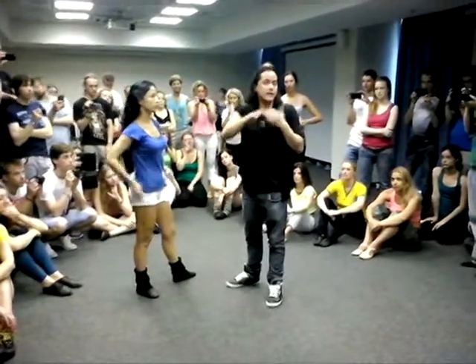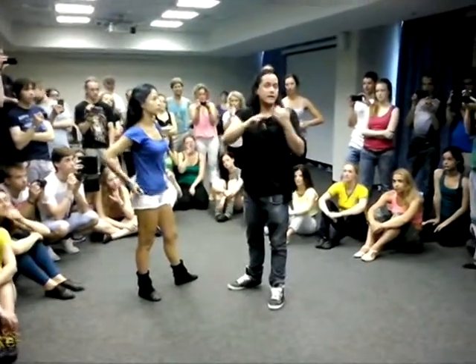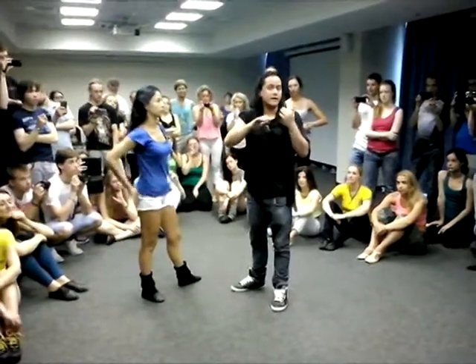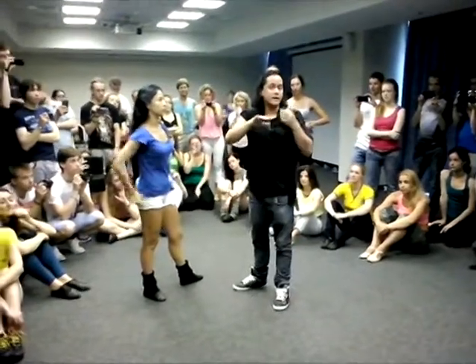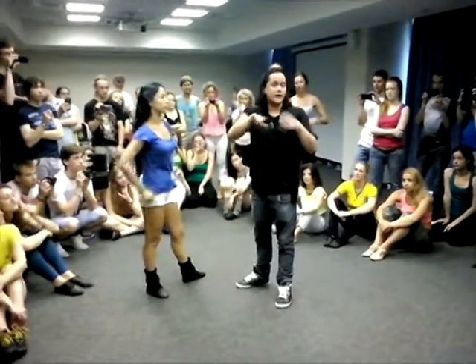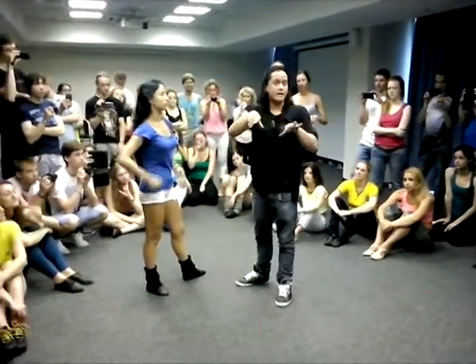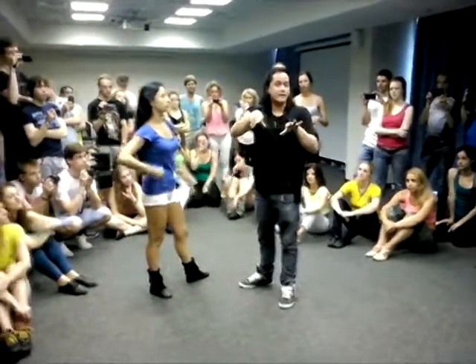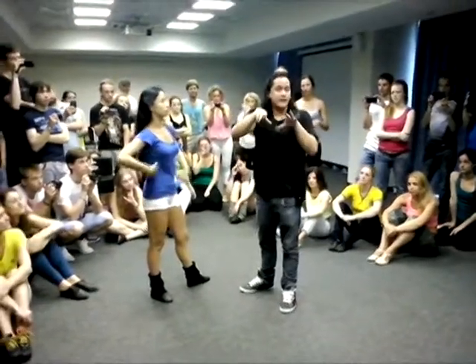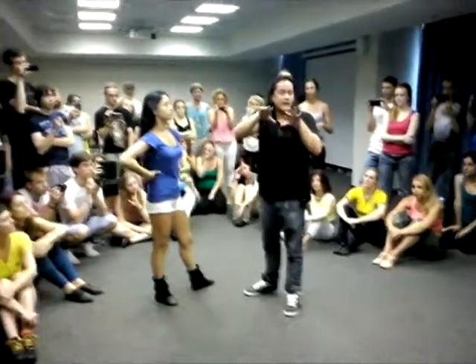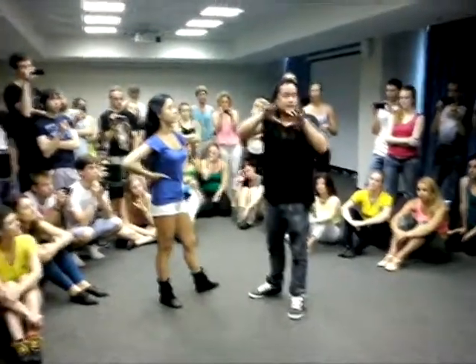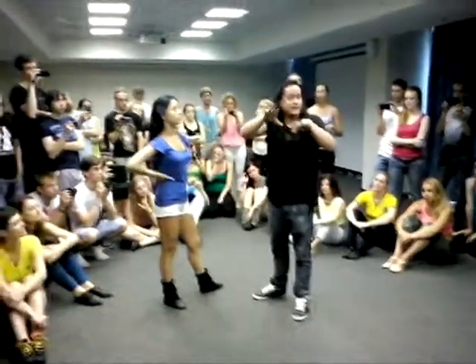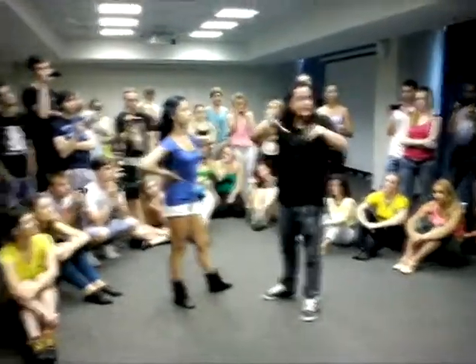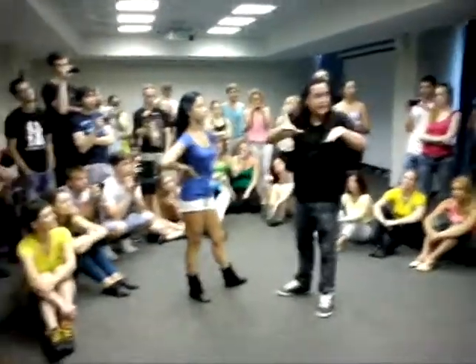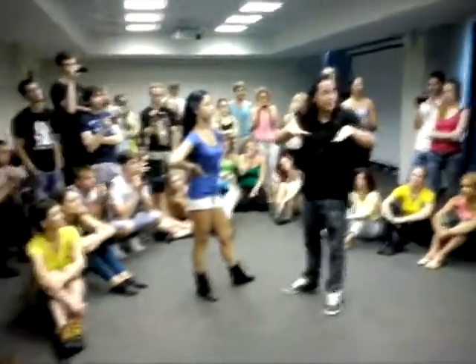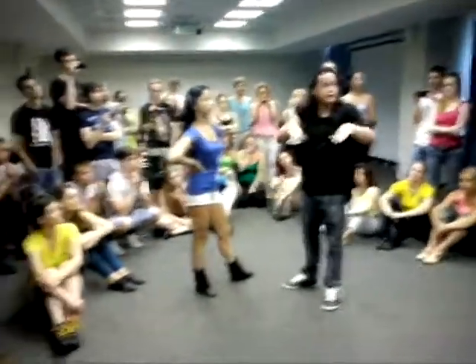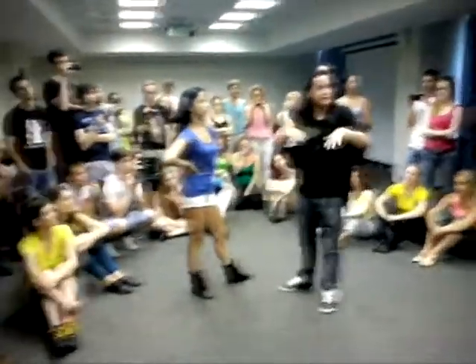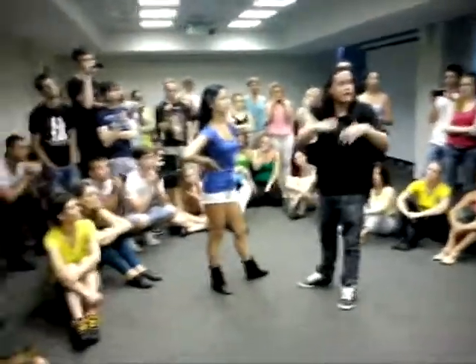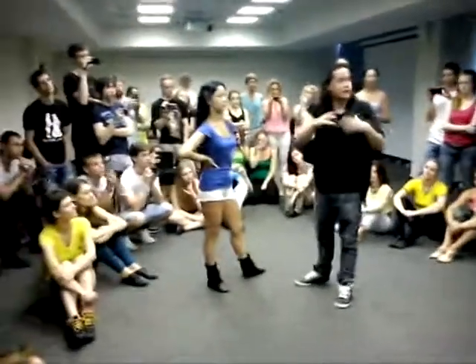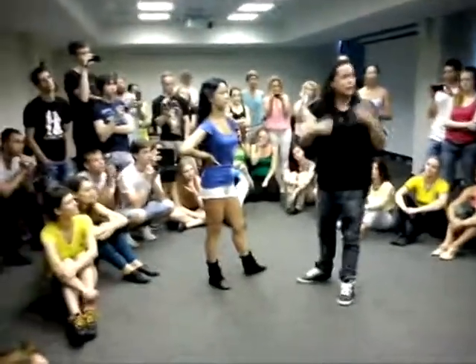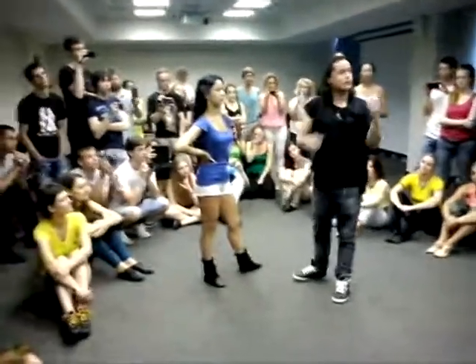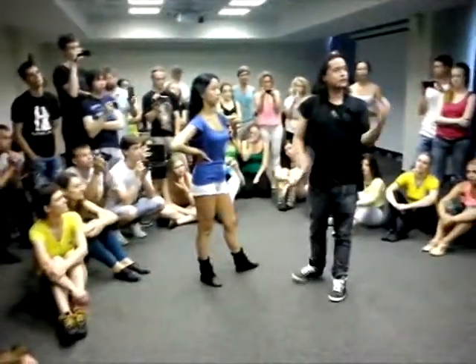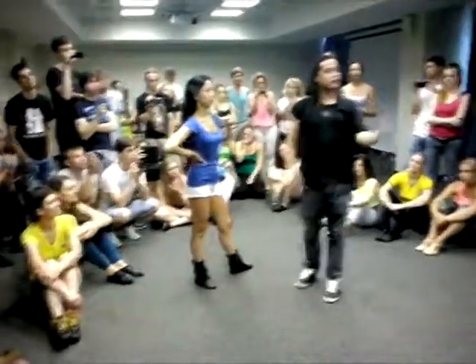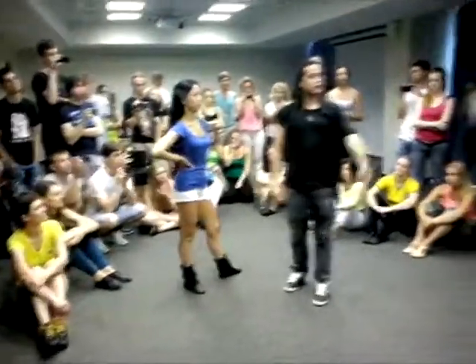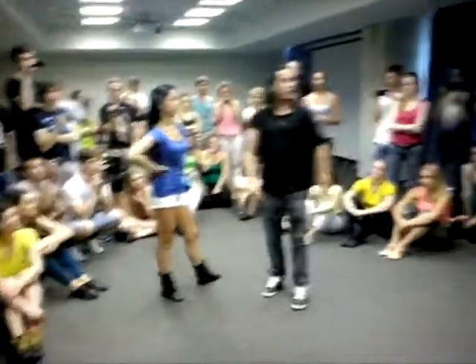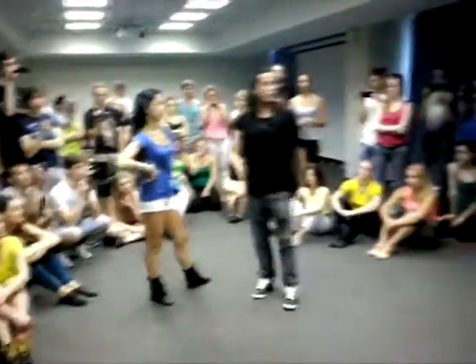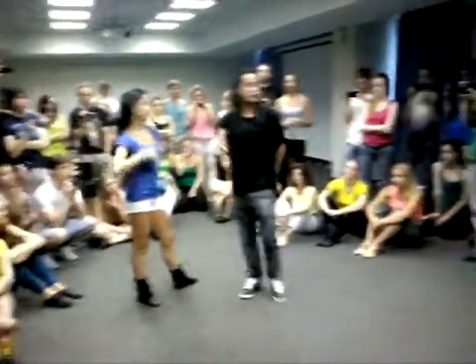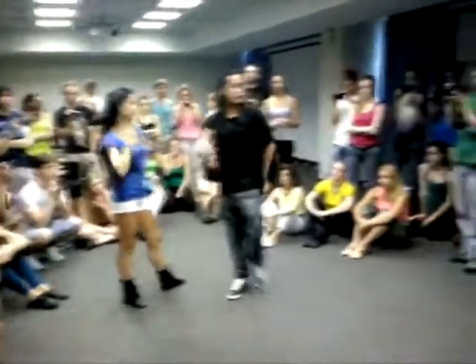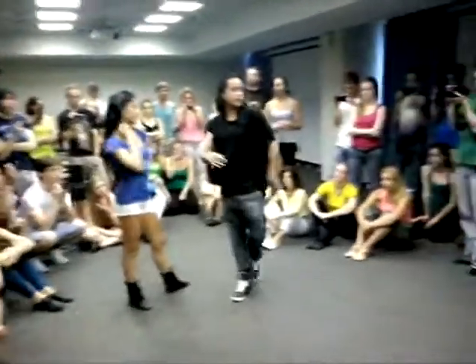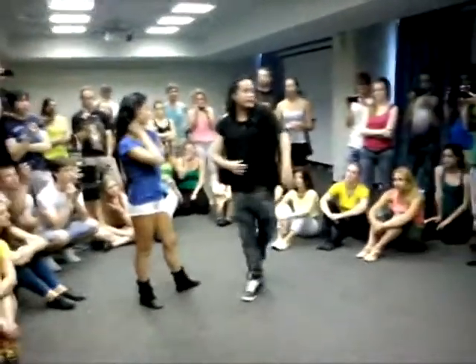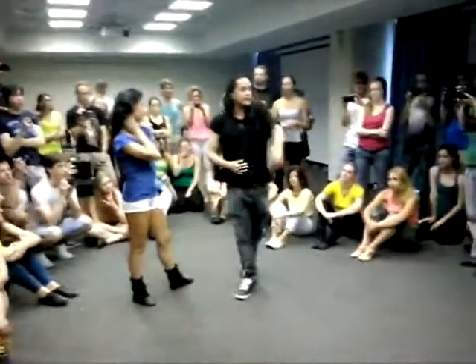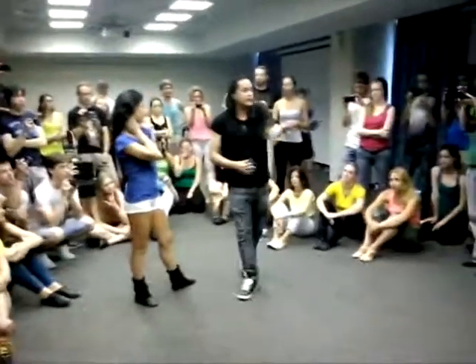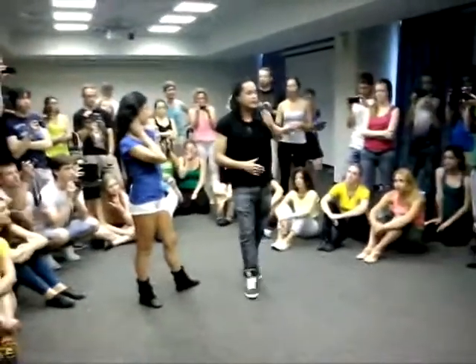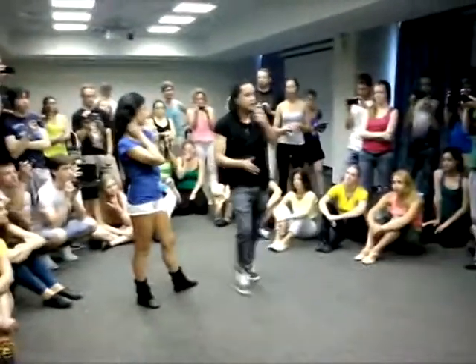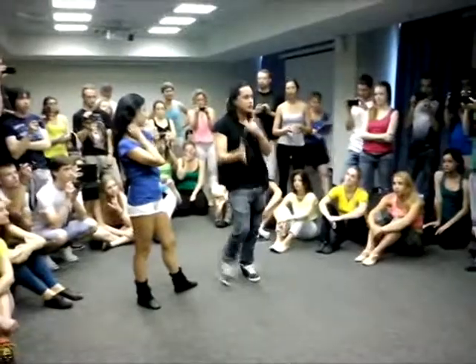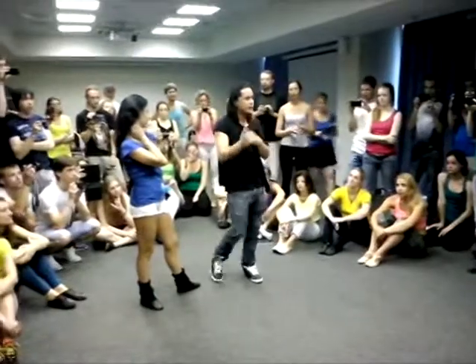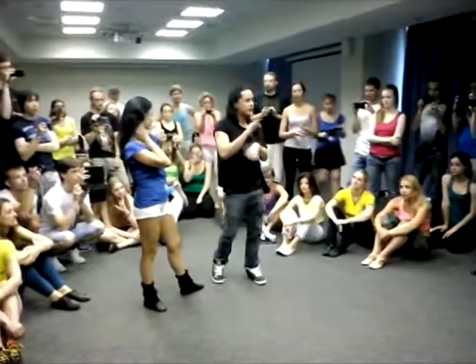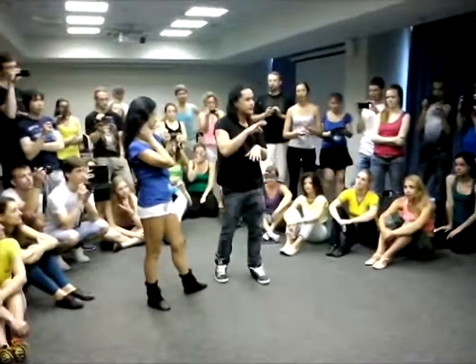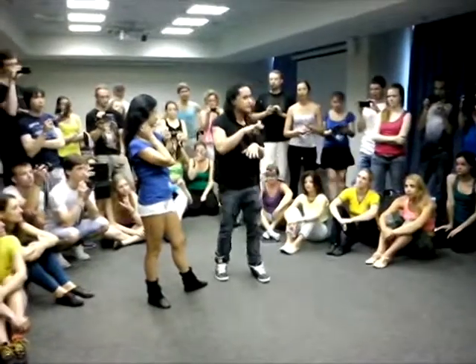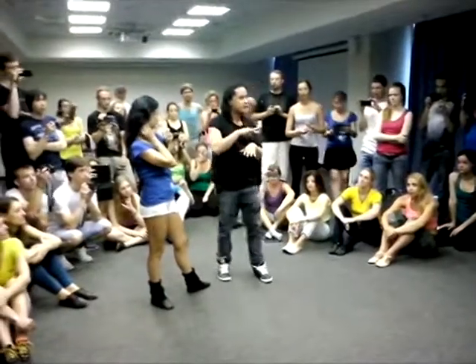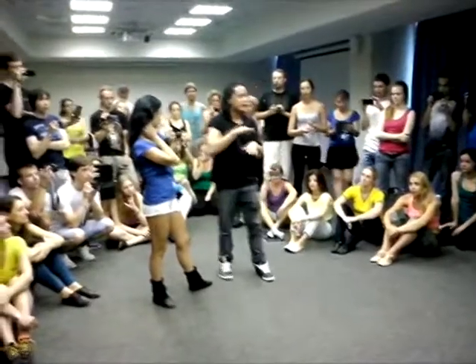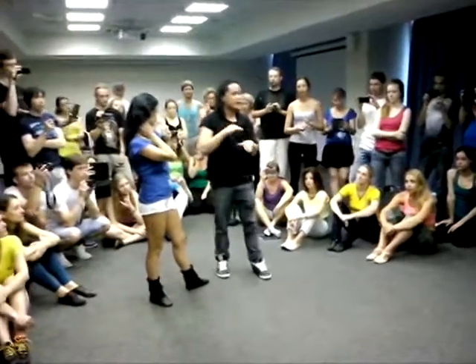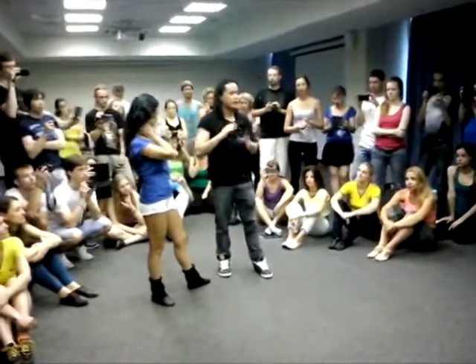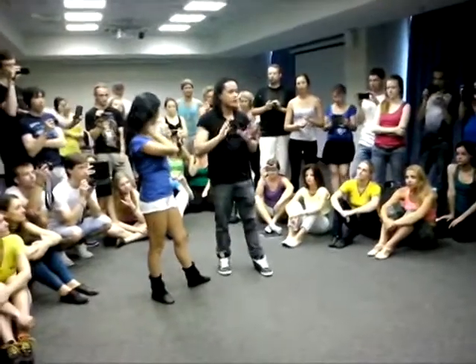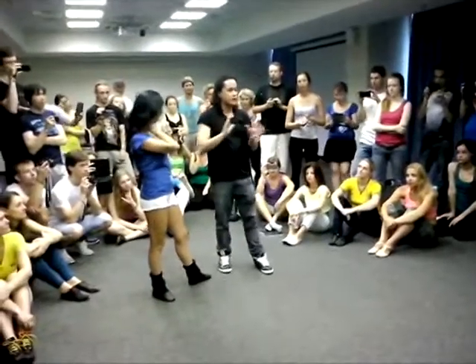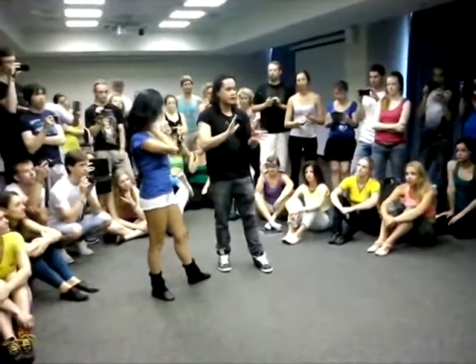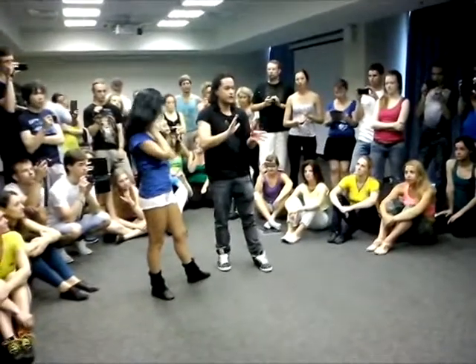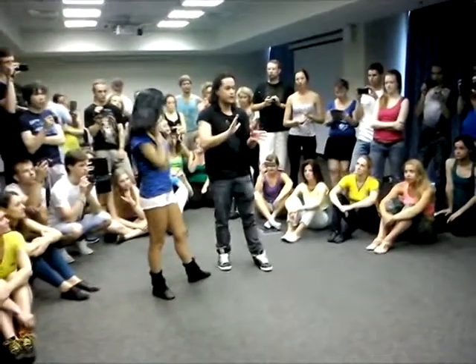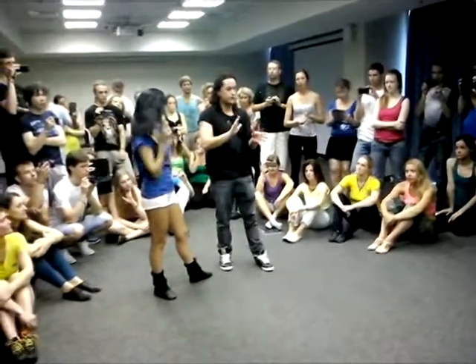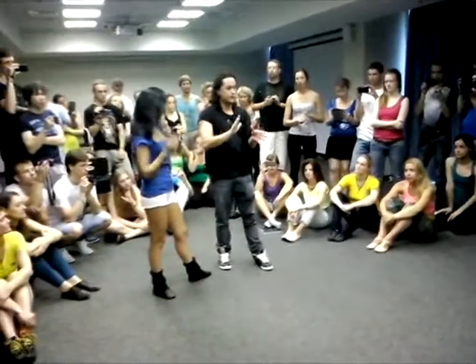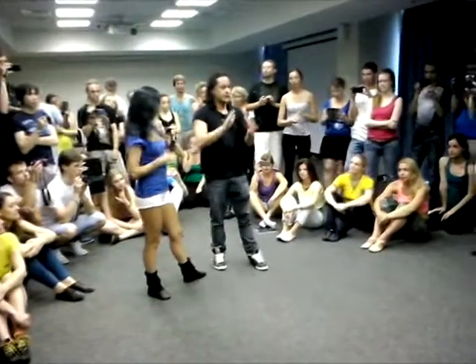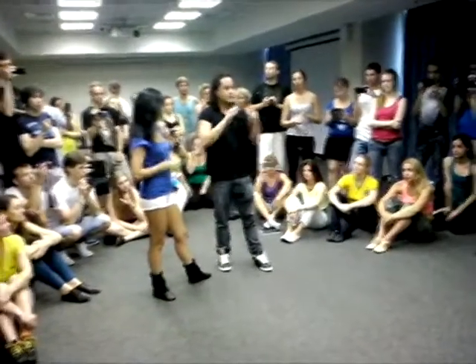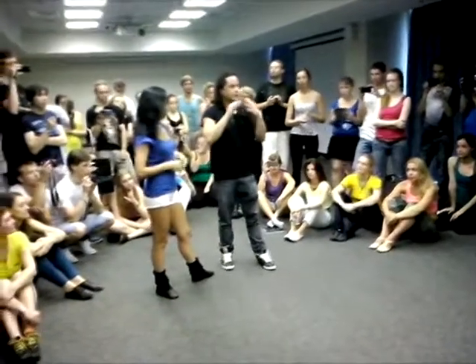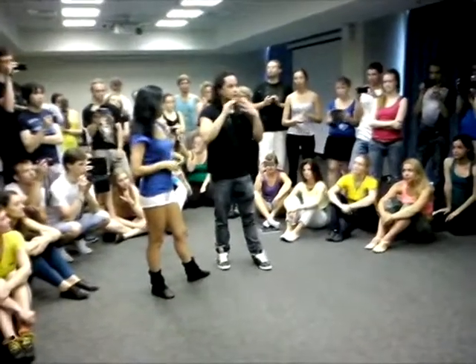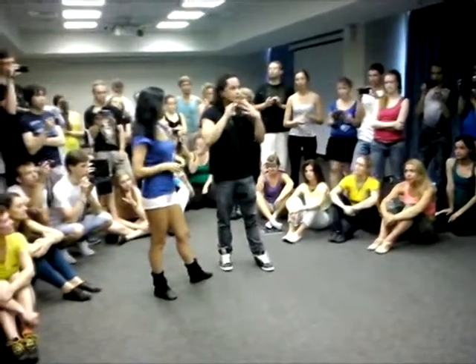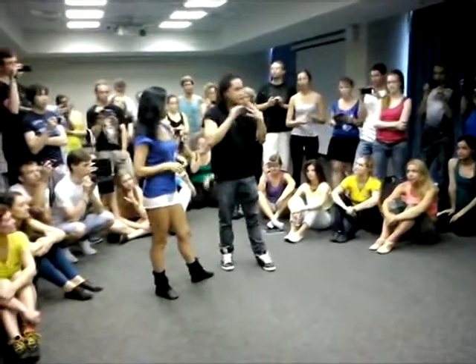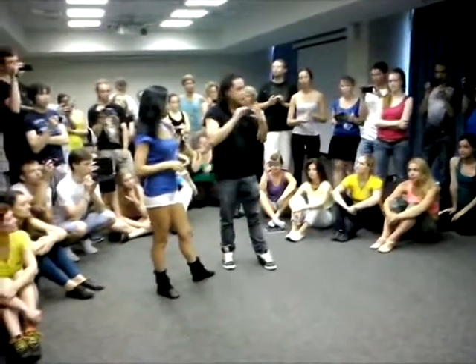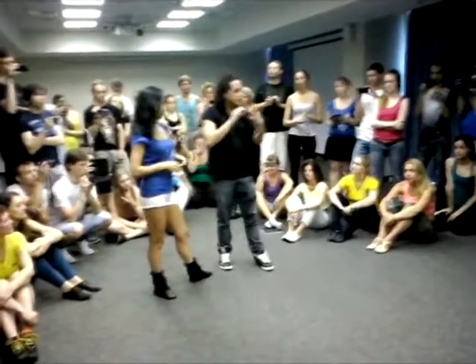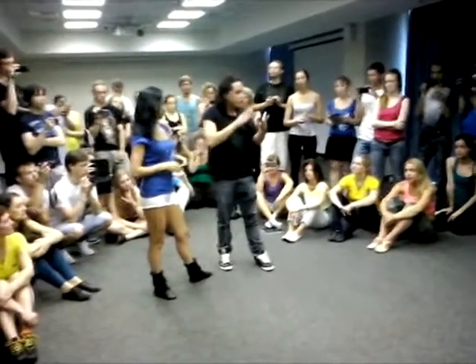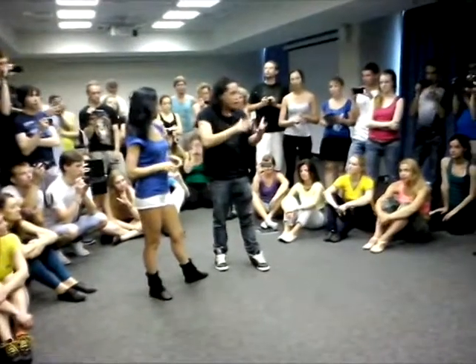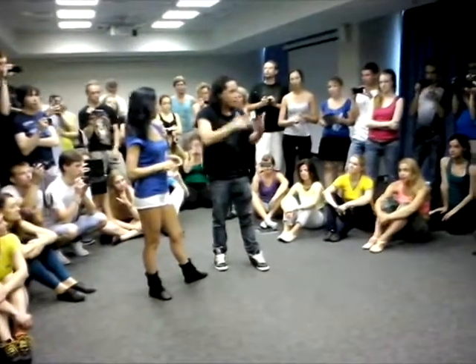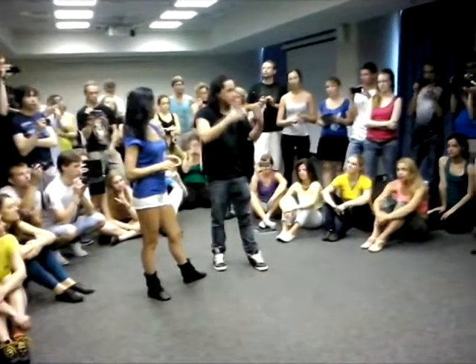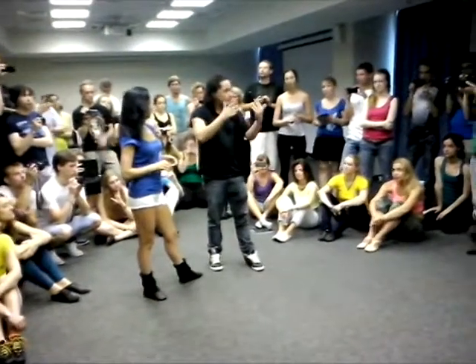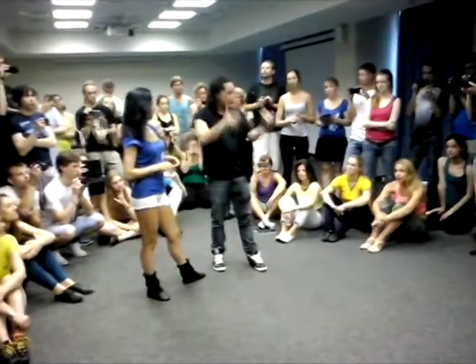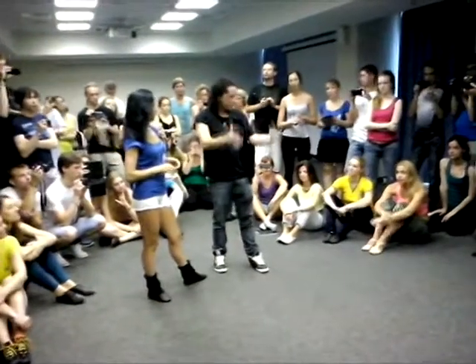This technique is for social dance — social dance. It's not like choreography. Social dance.